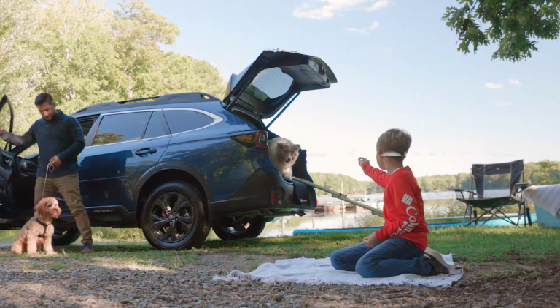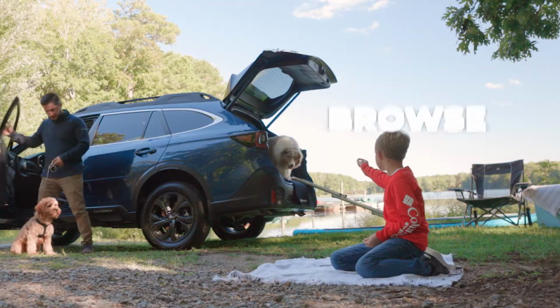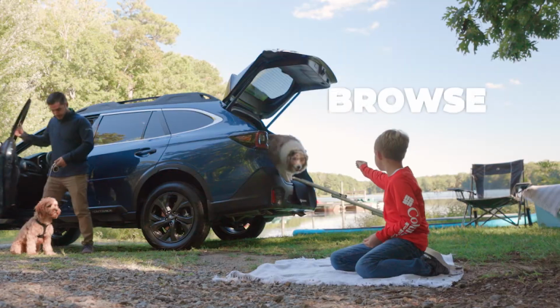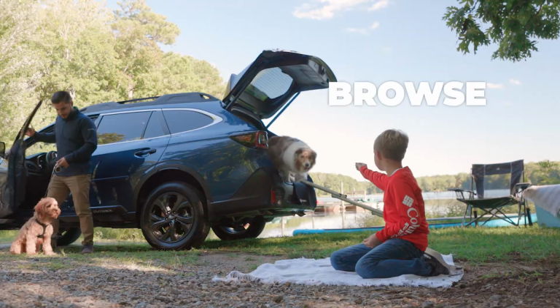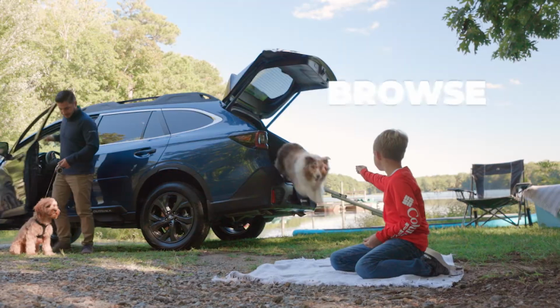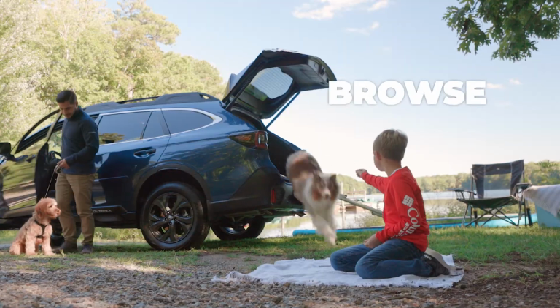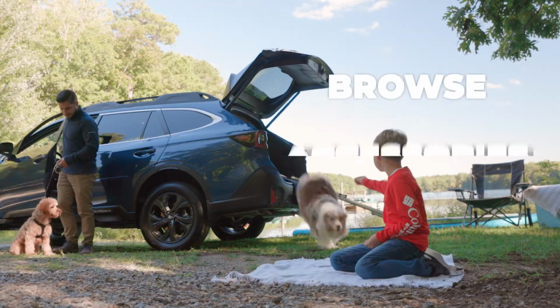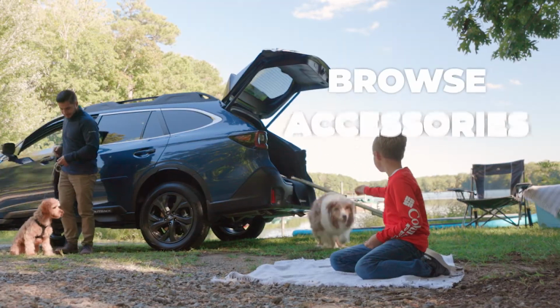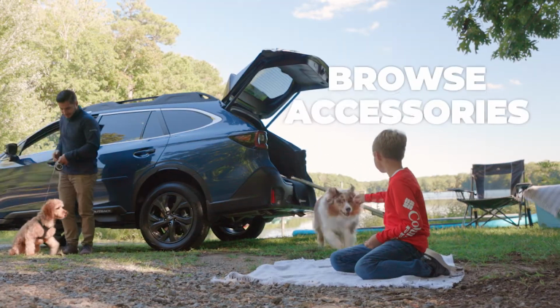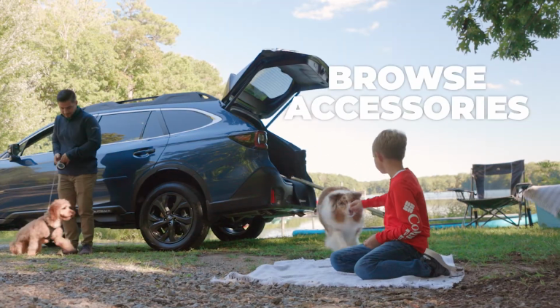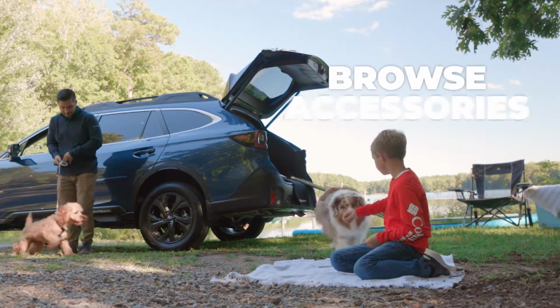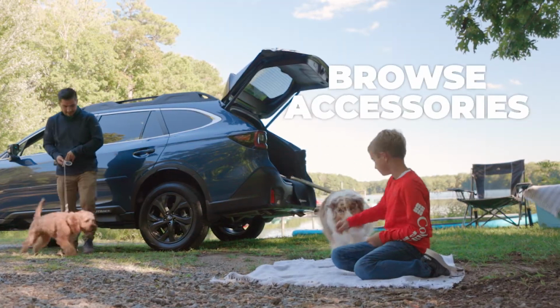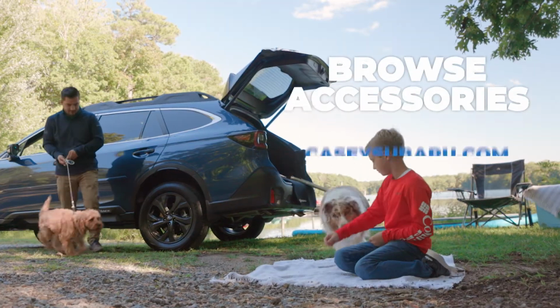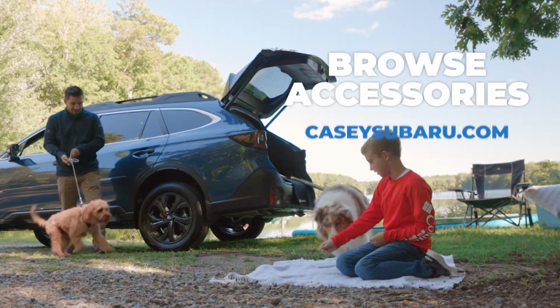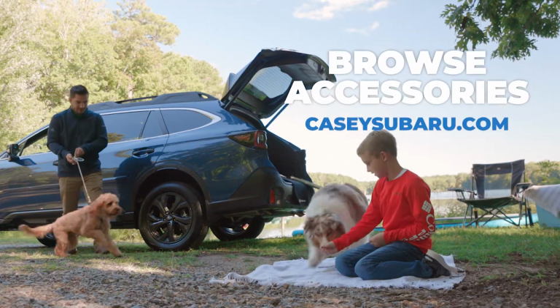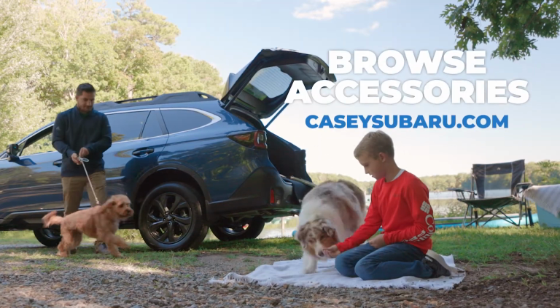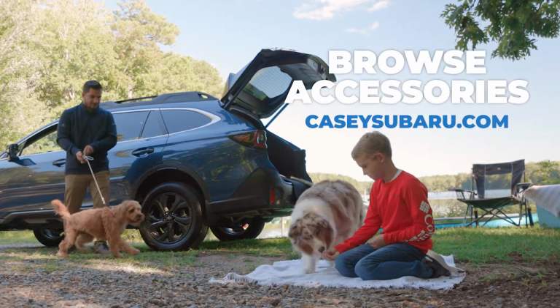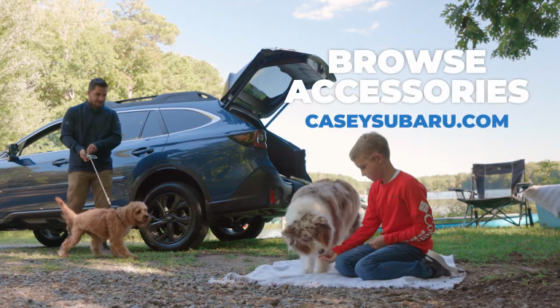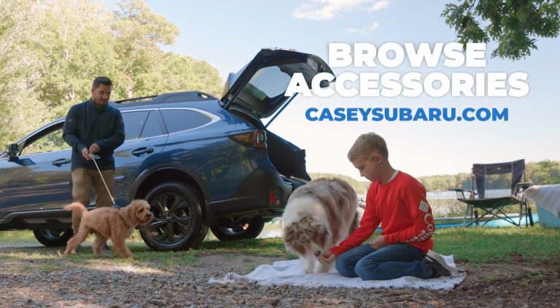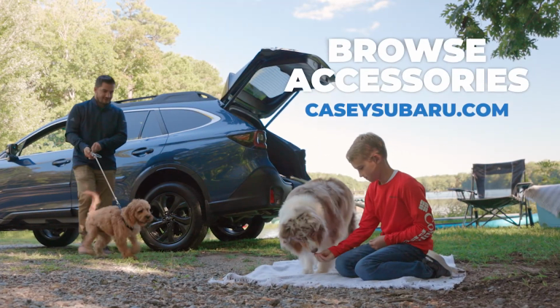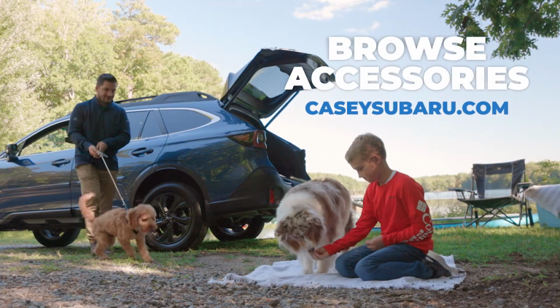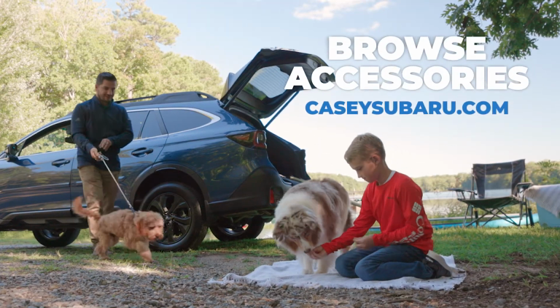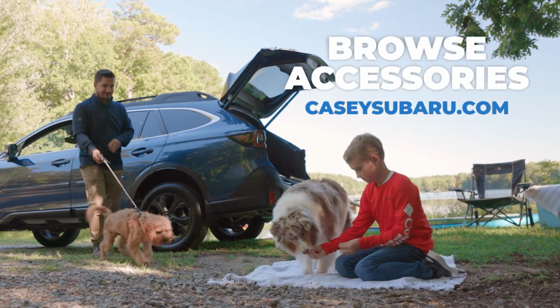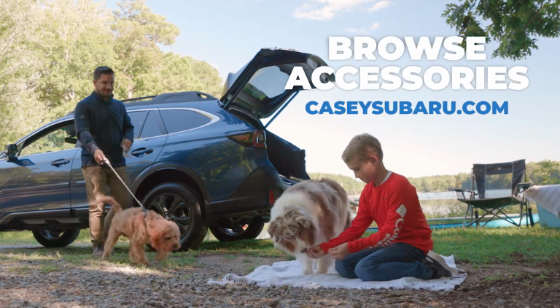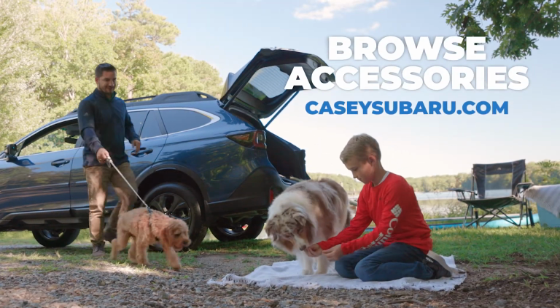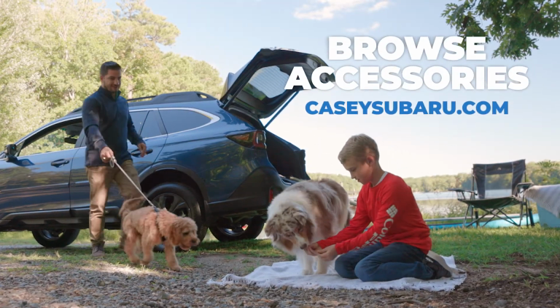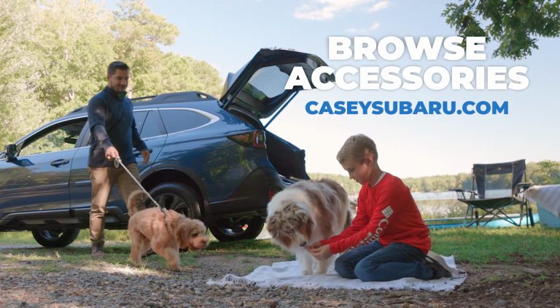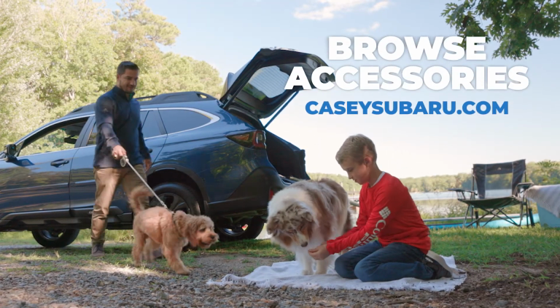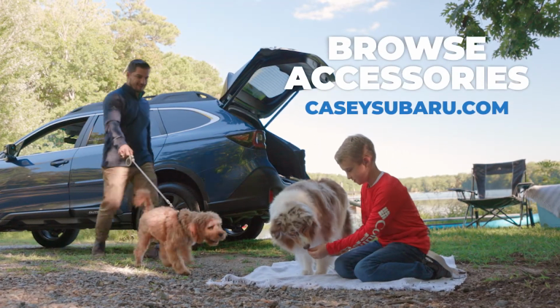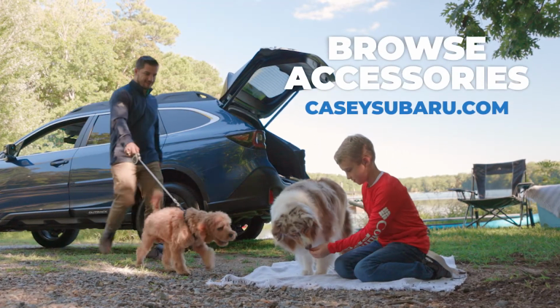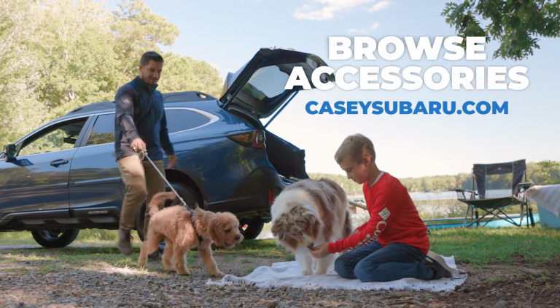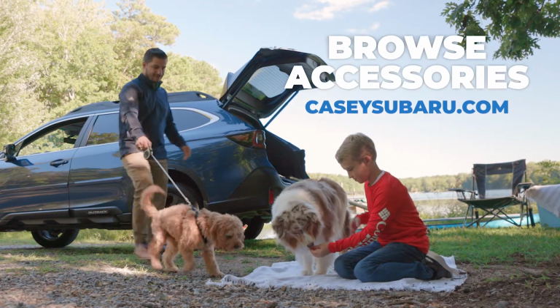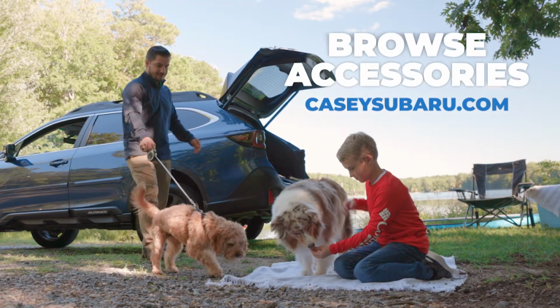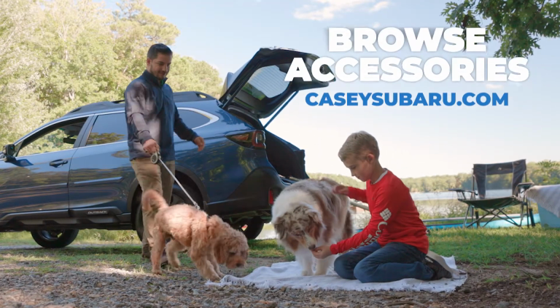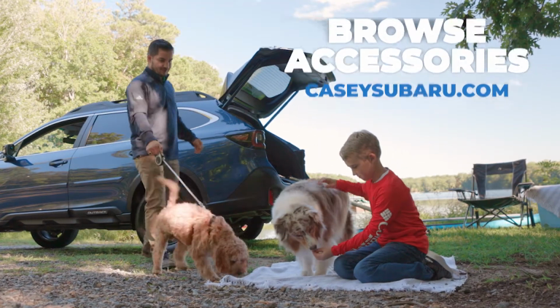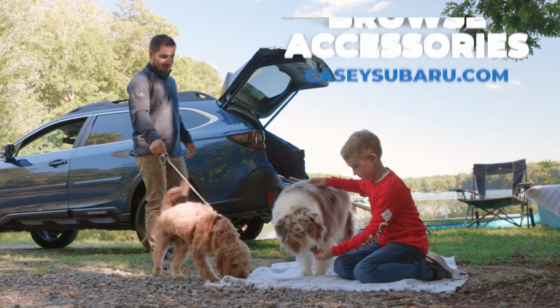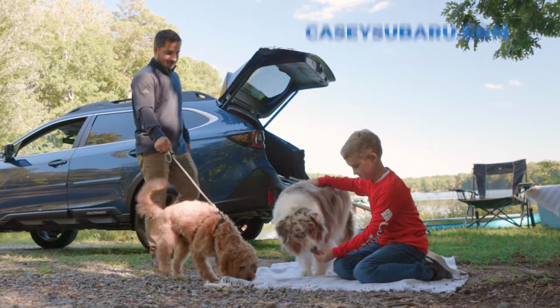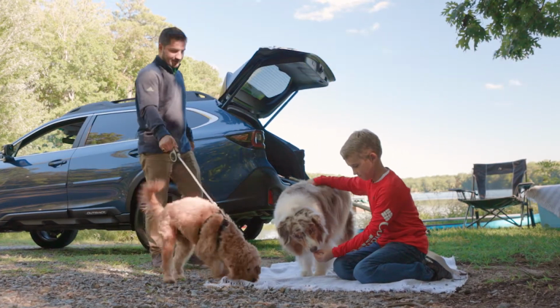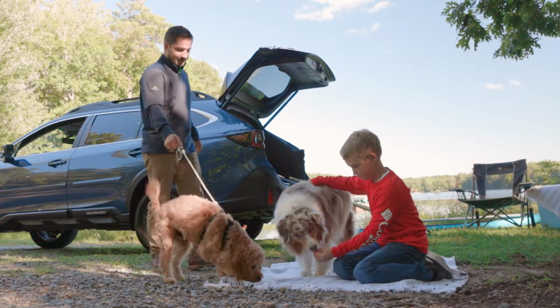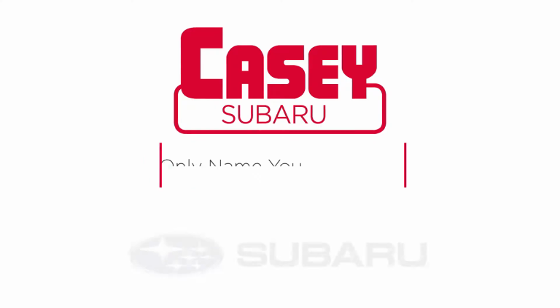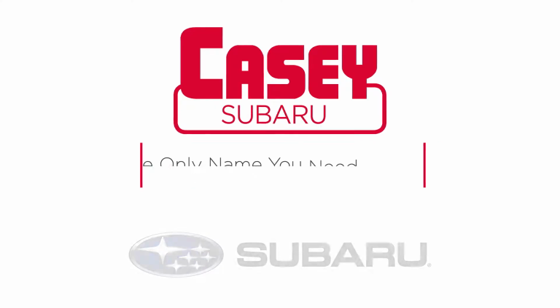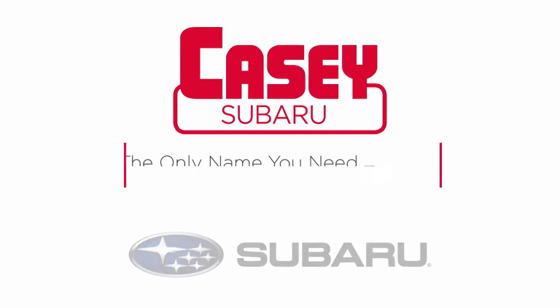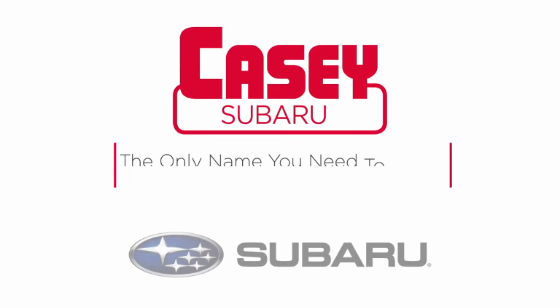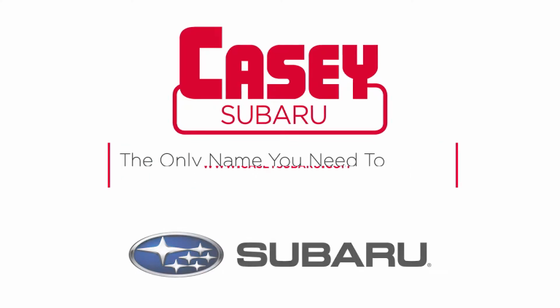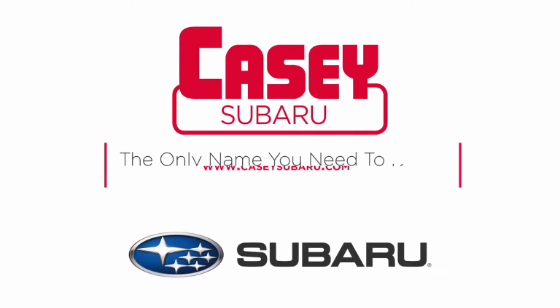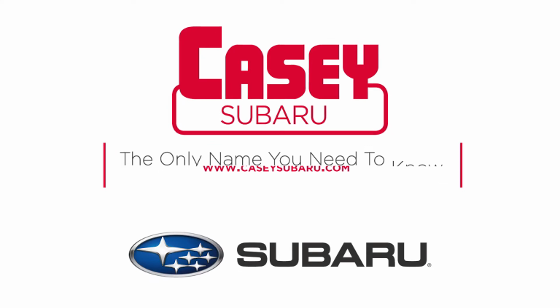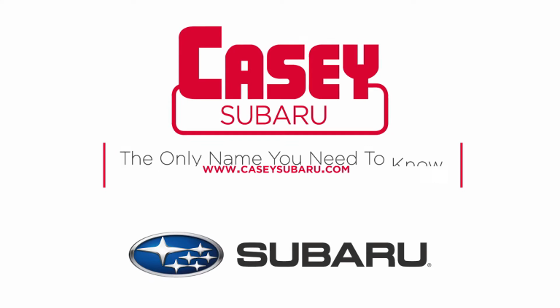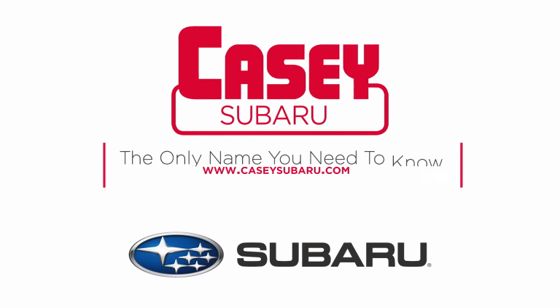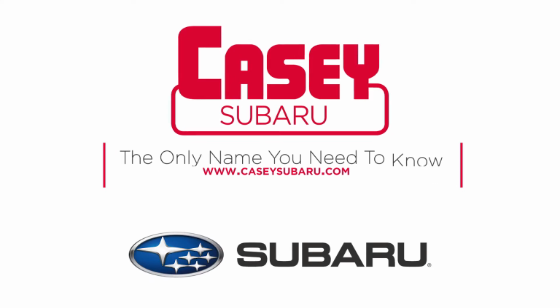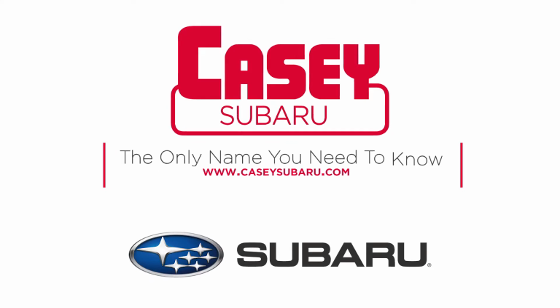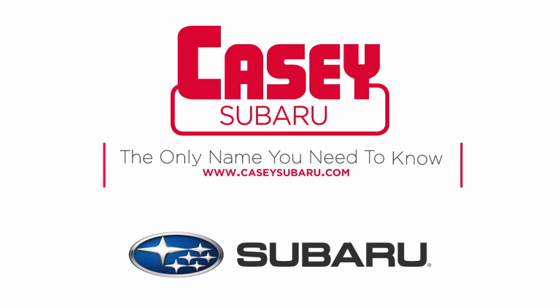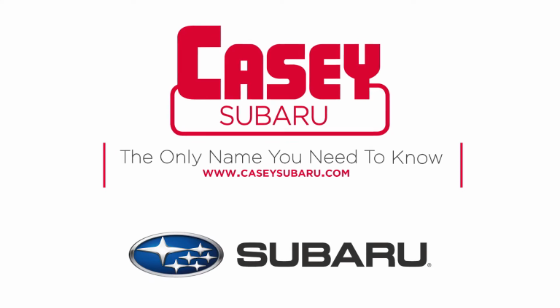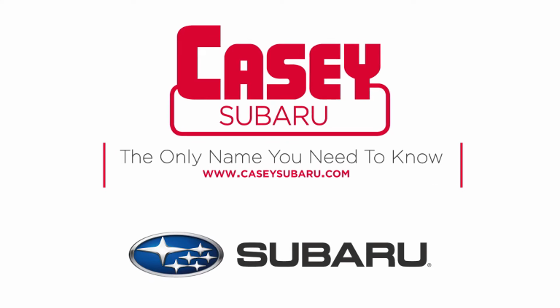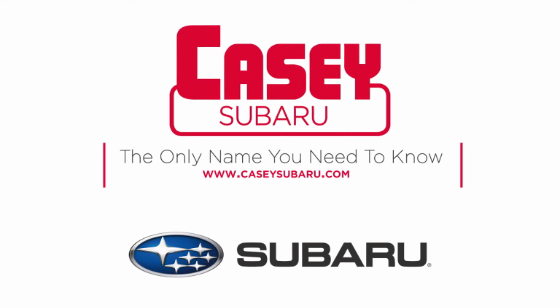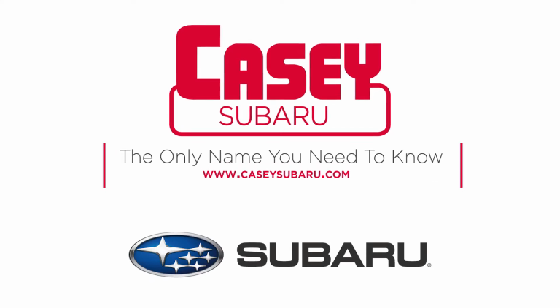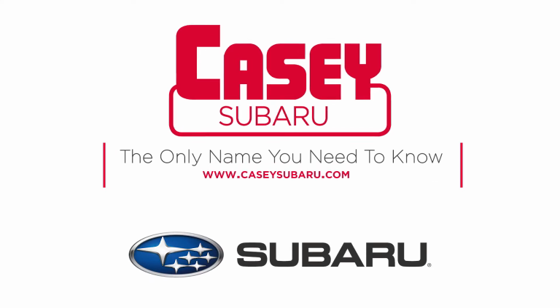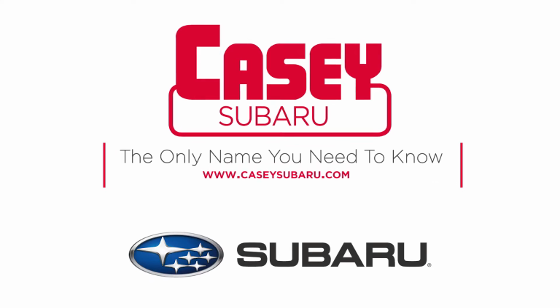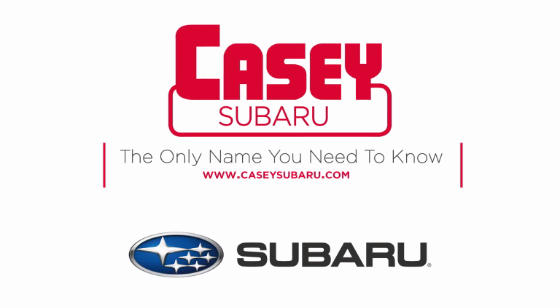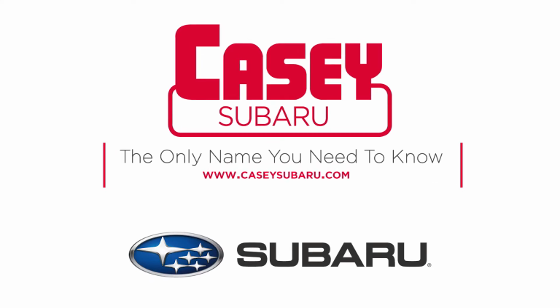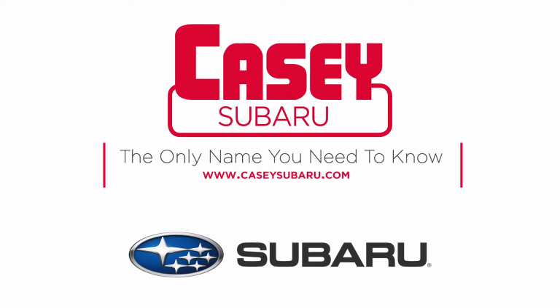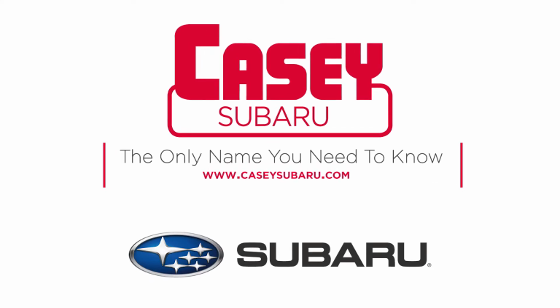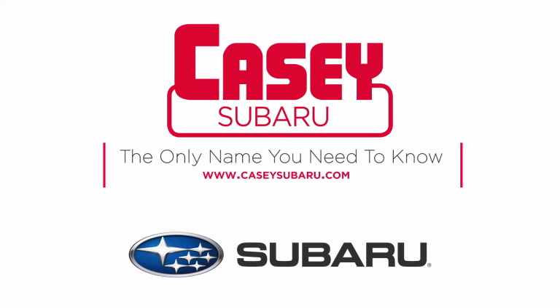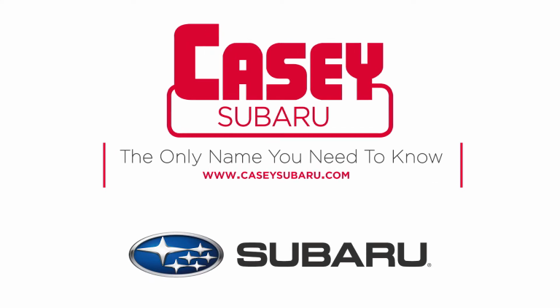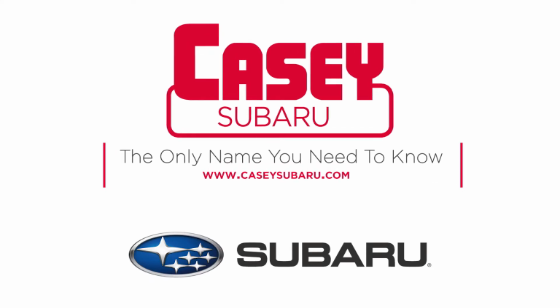Browse the new accessory line today at CaseySubaru.com. Casey, the only name you need to know.